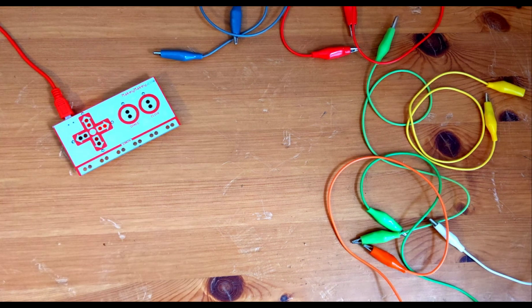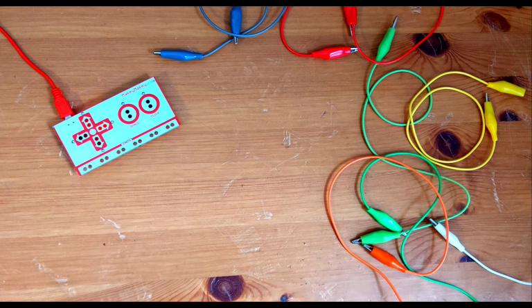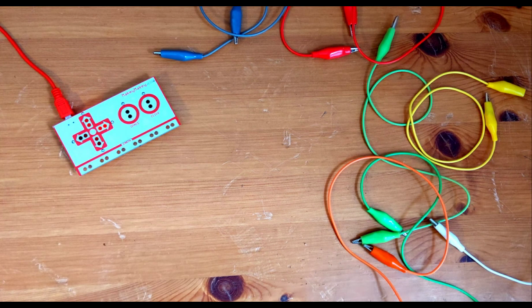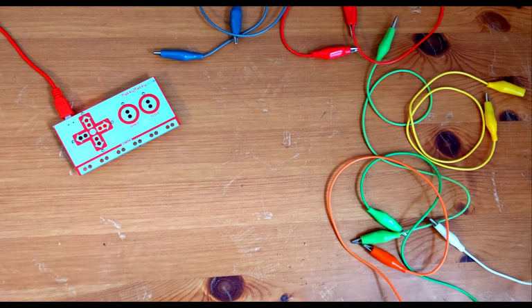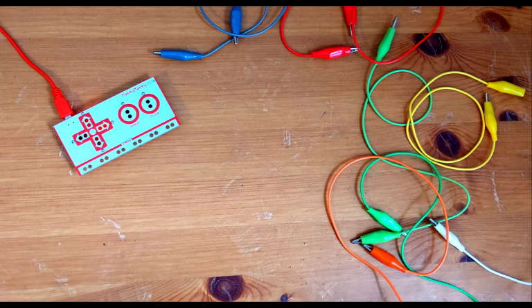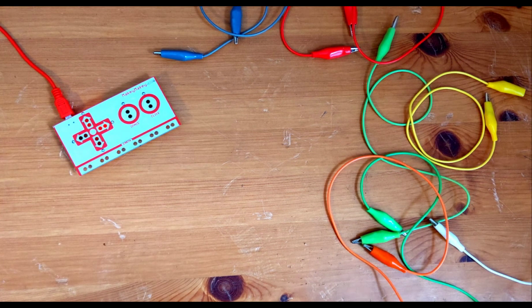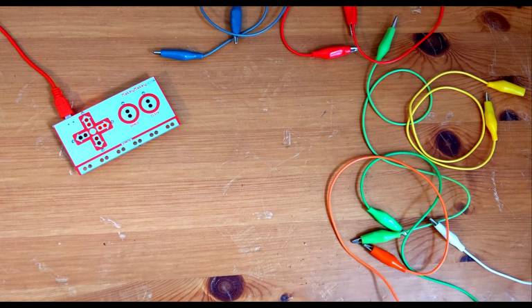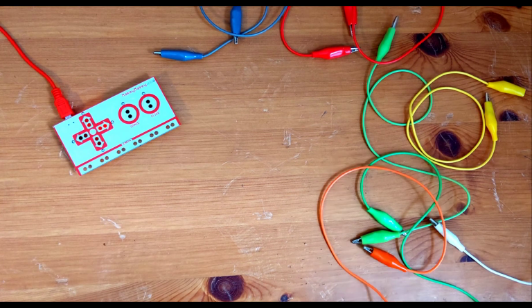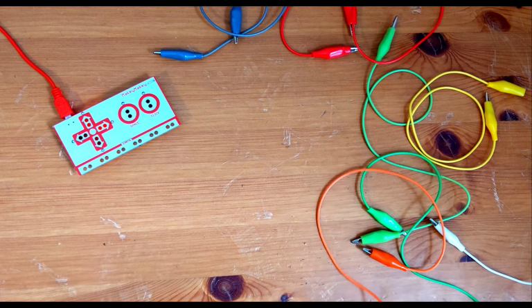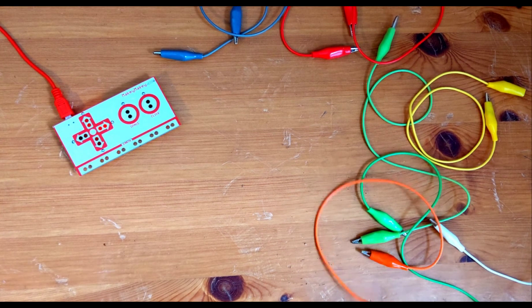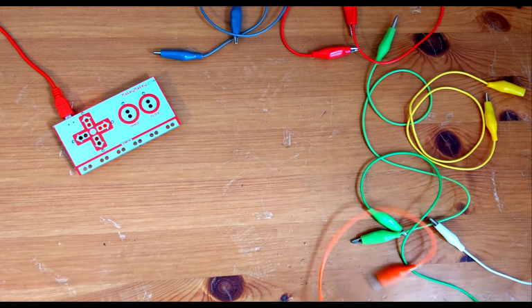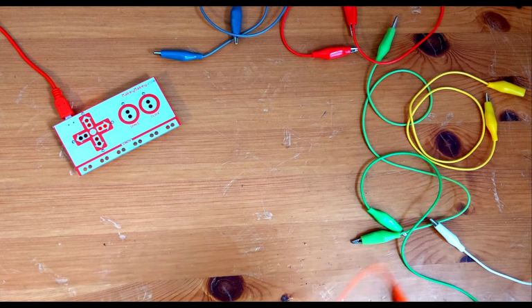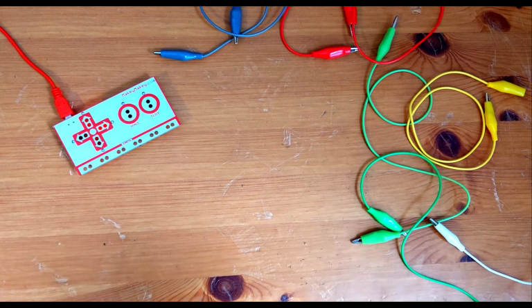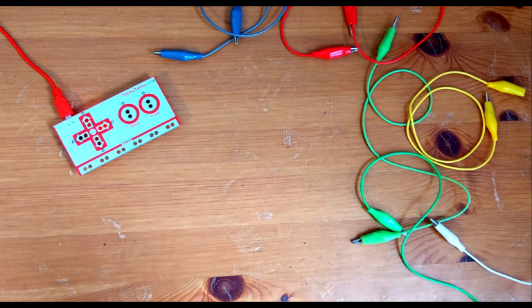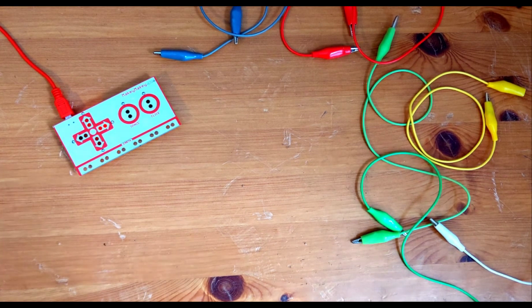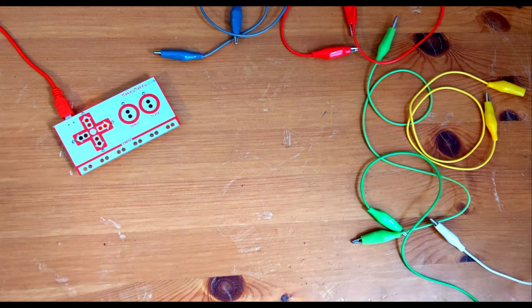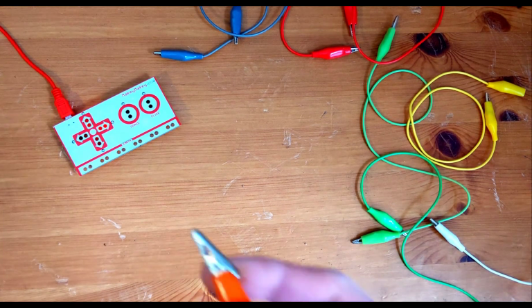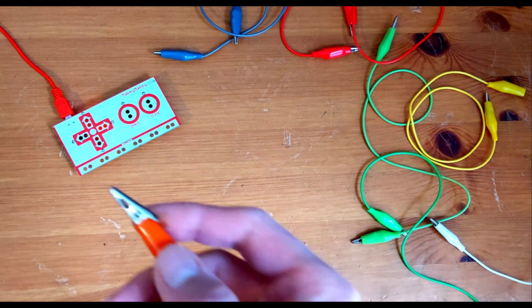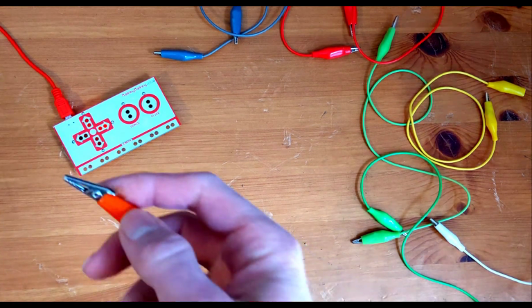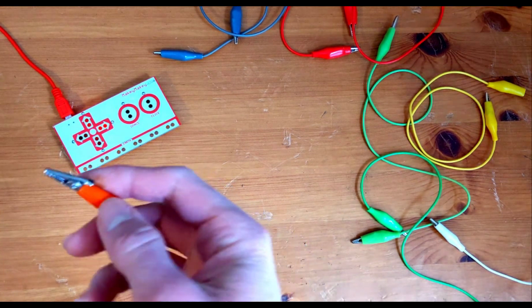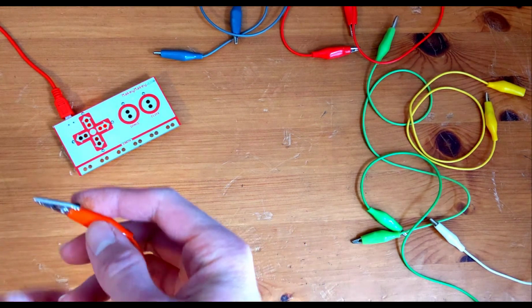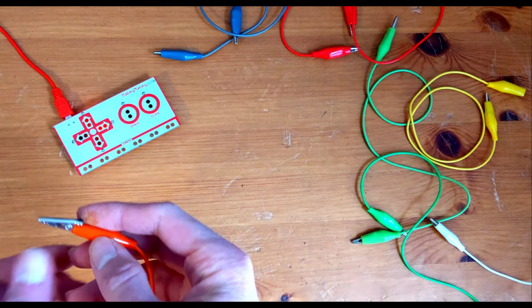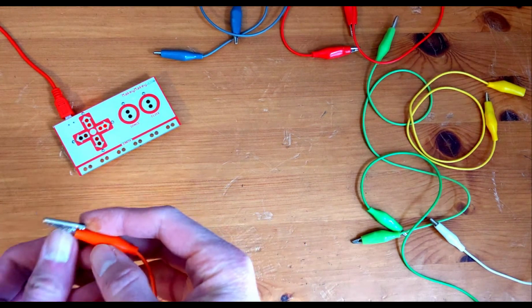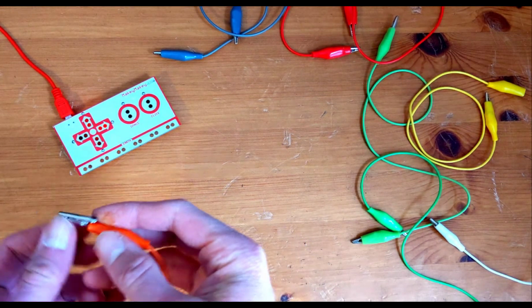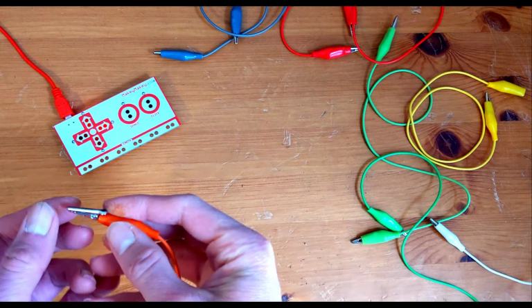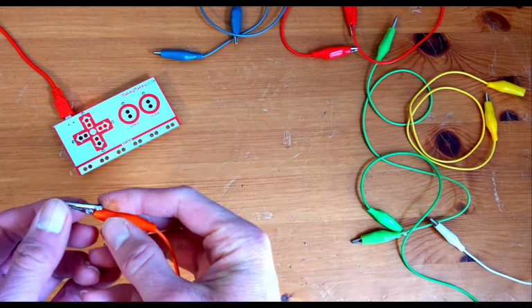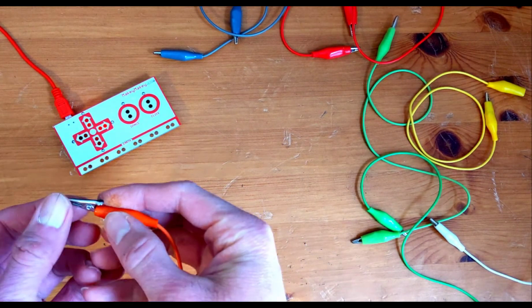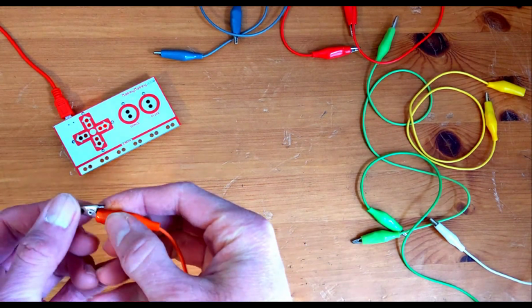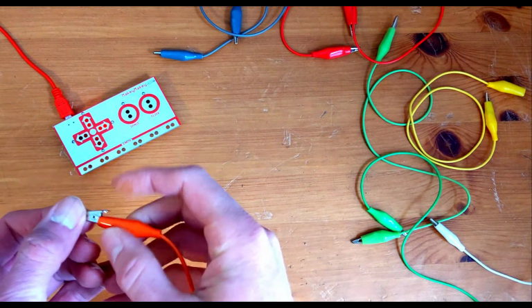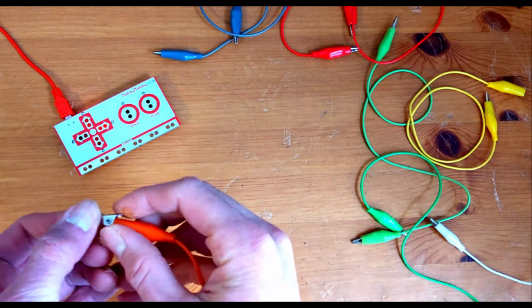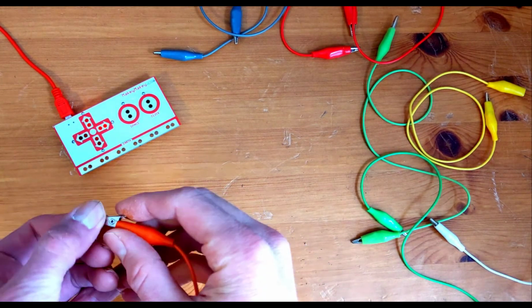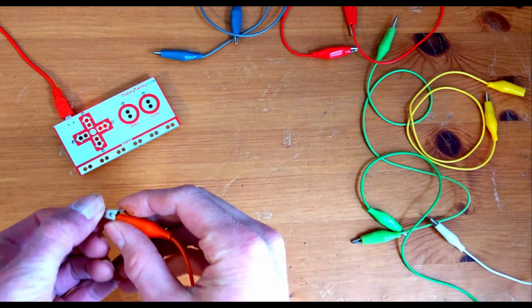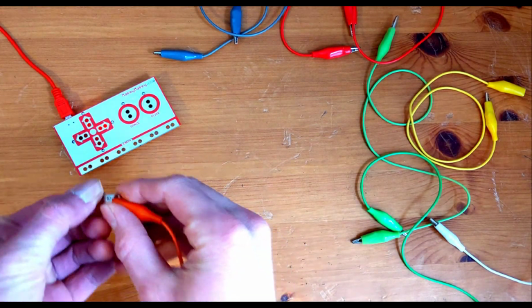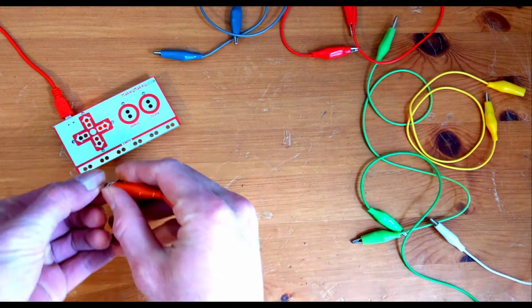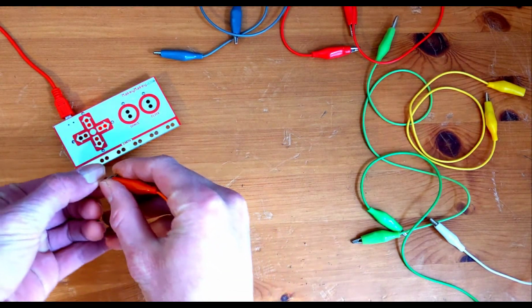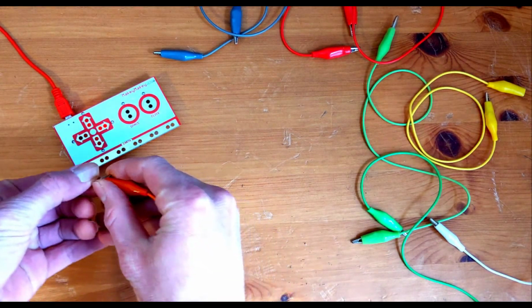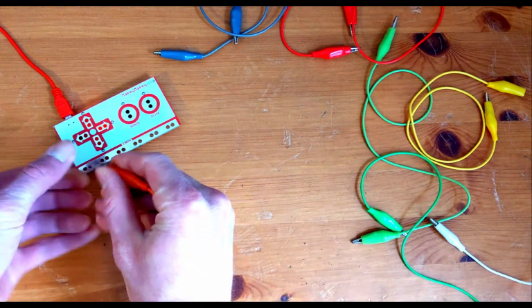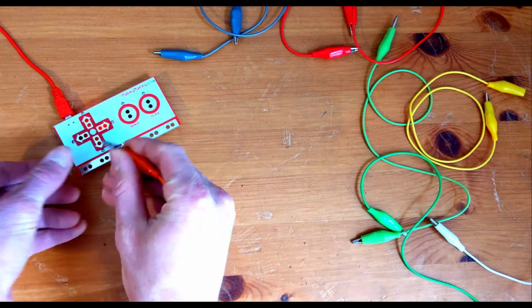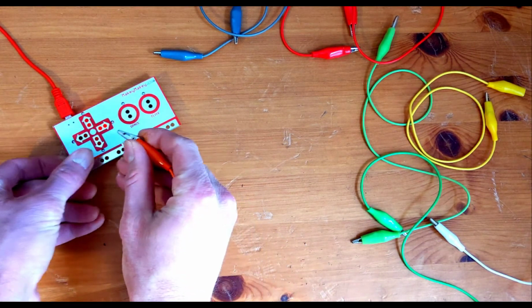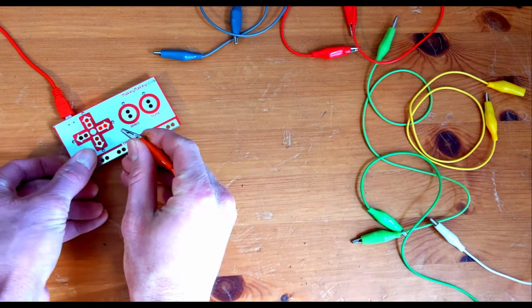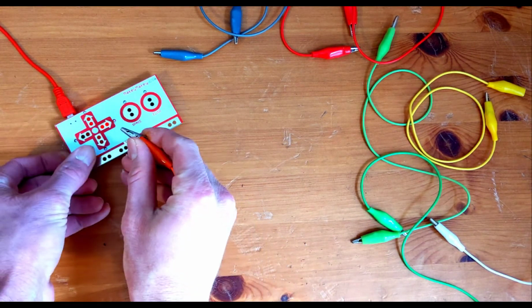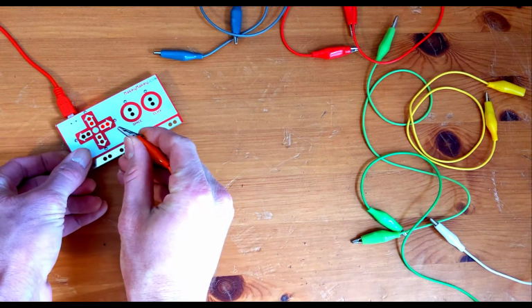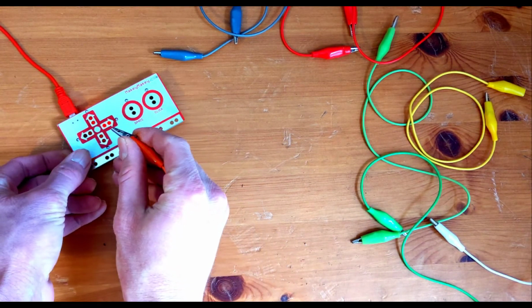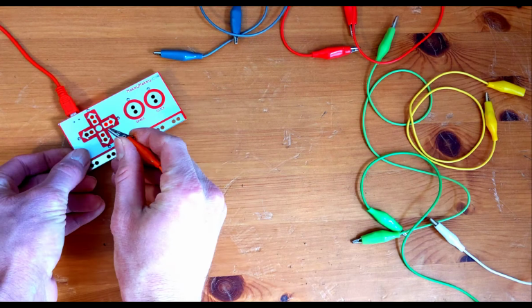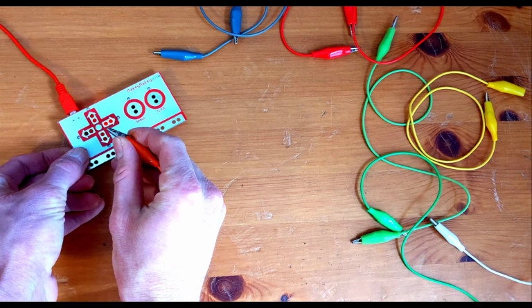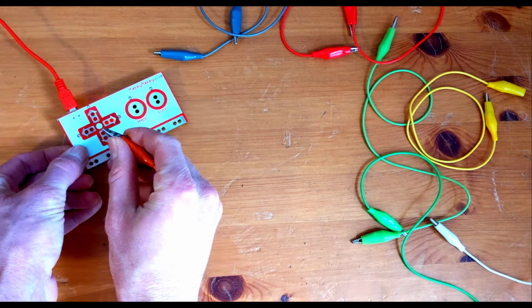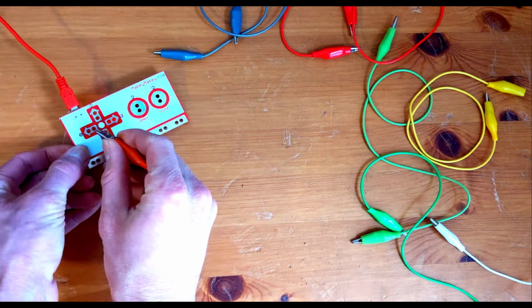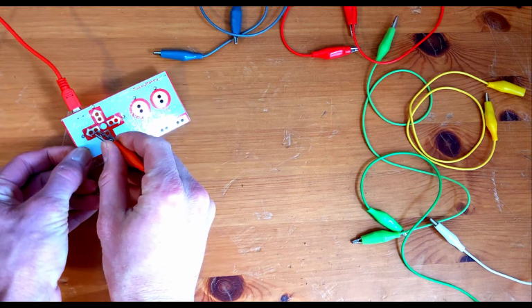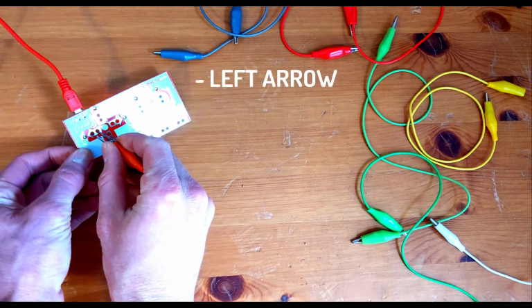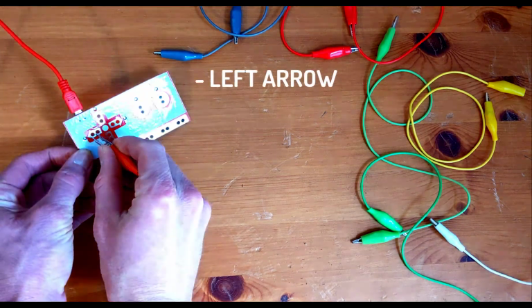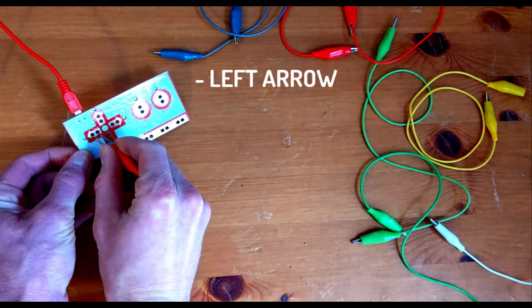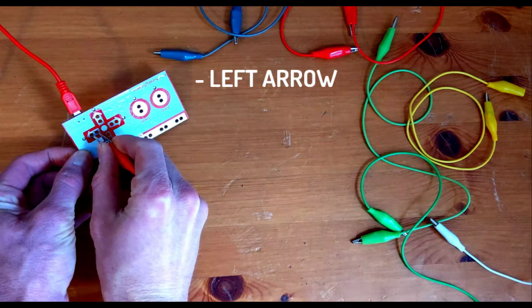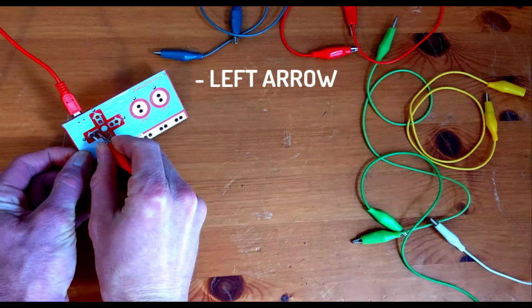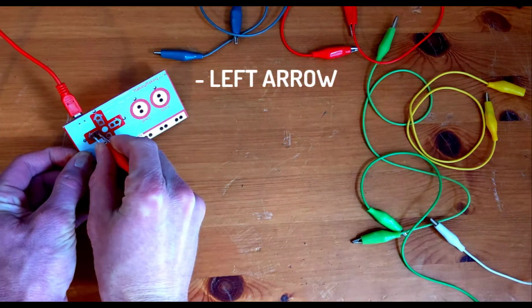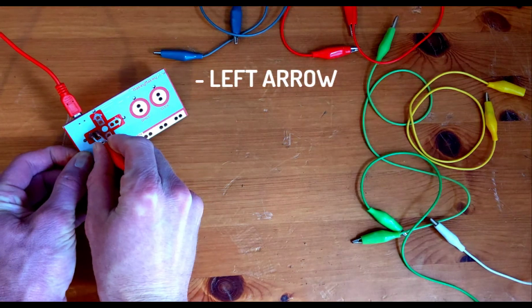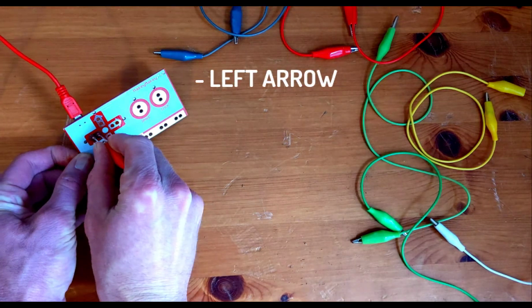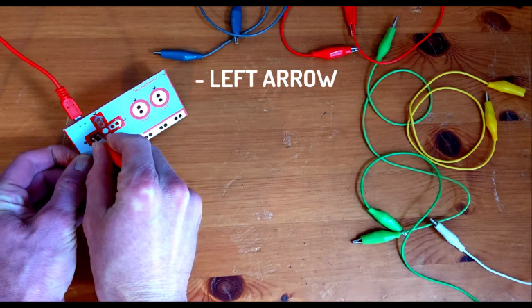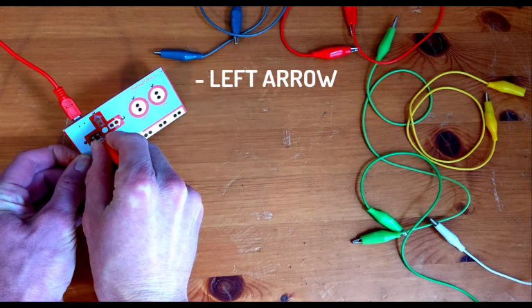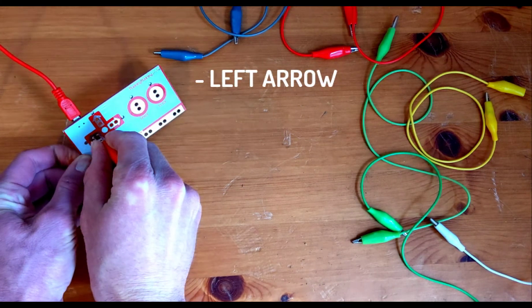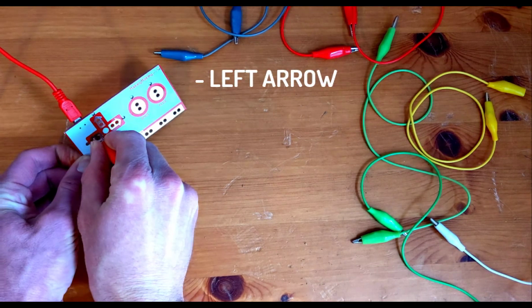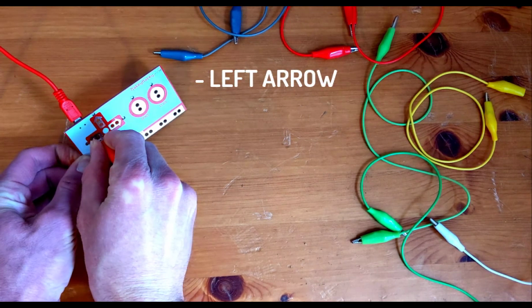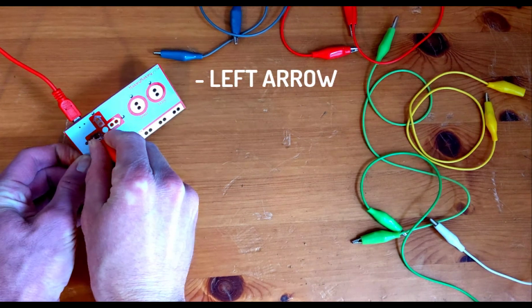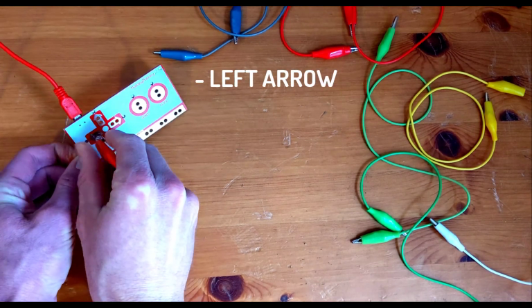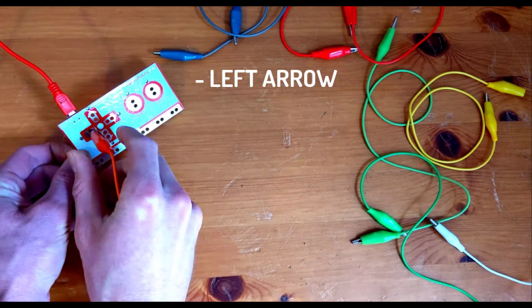Now we're going to plug in our clips. We only have two bongos, so we're going to use the left arrow key and the space key.